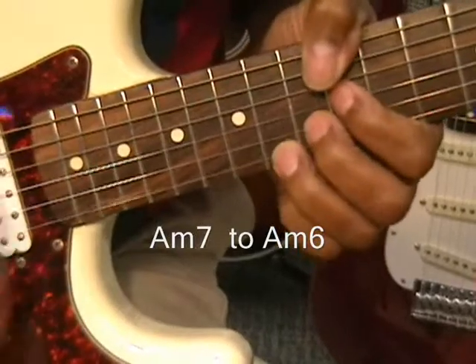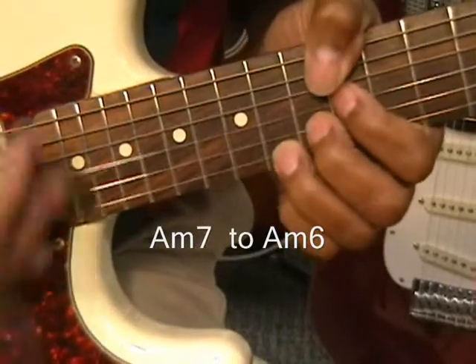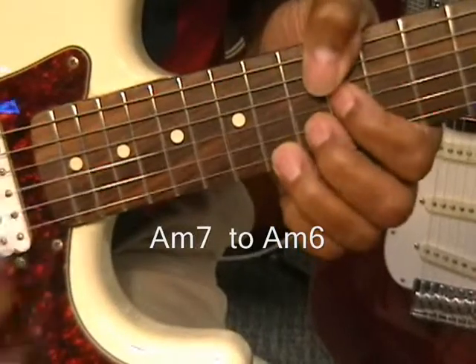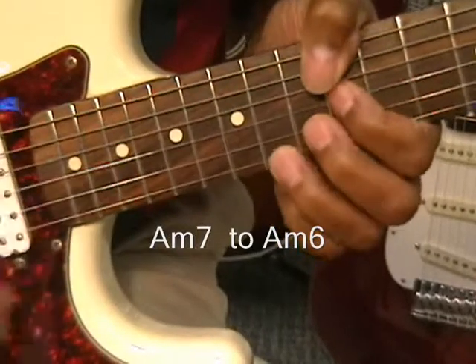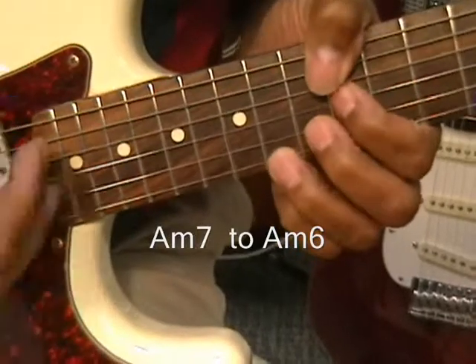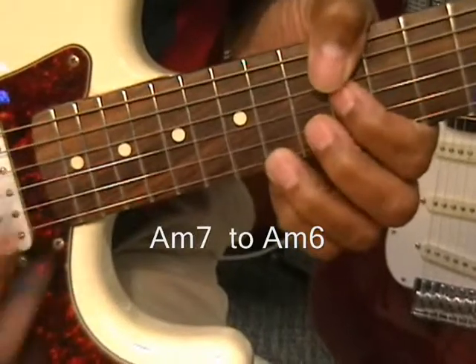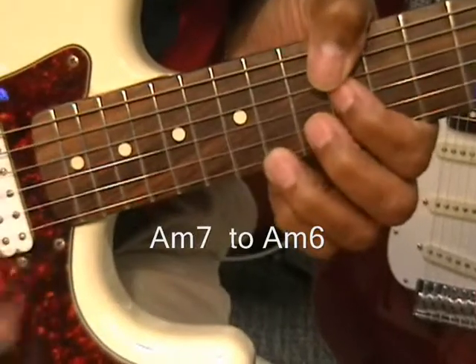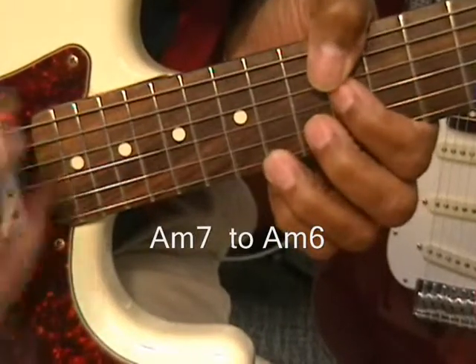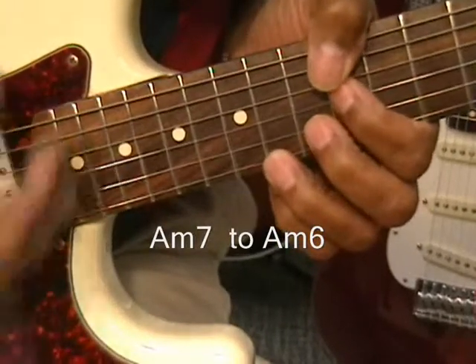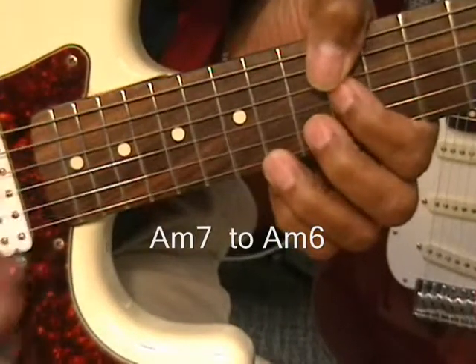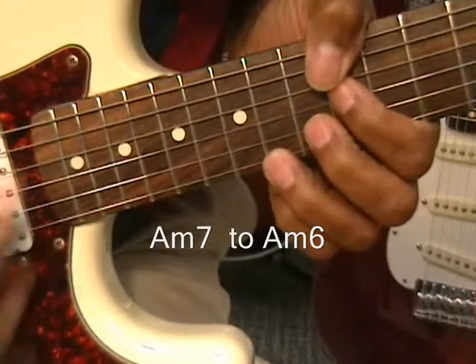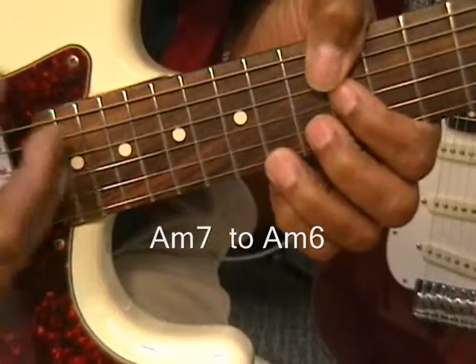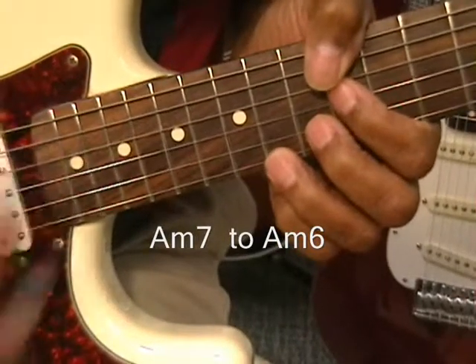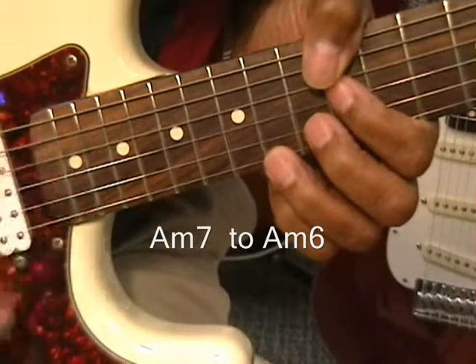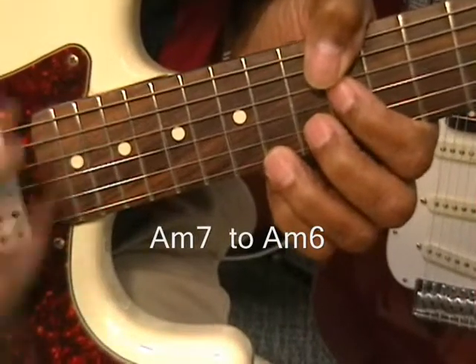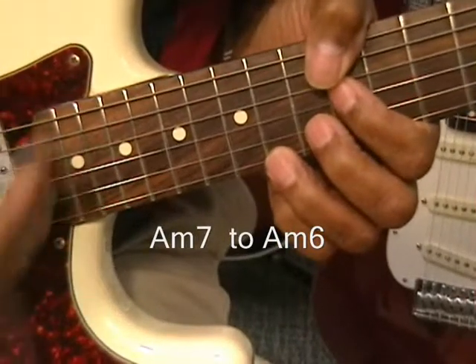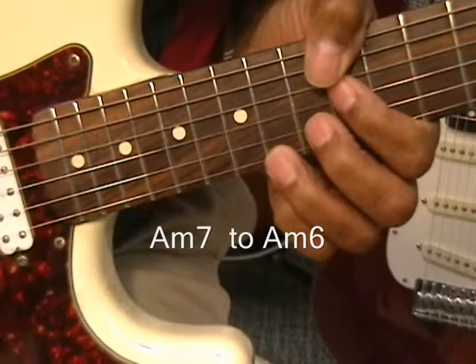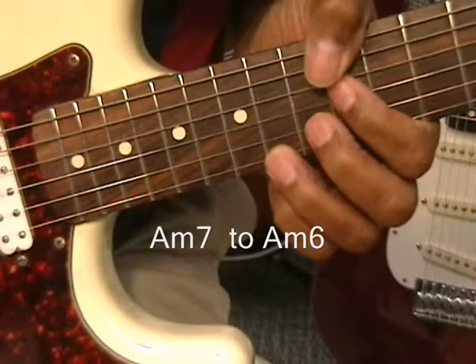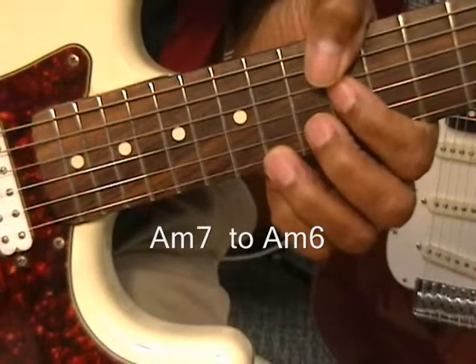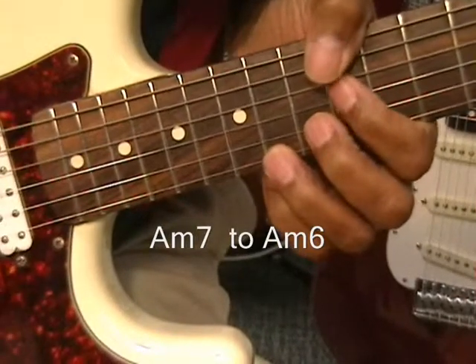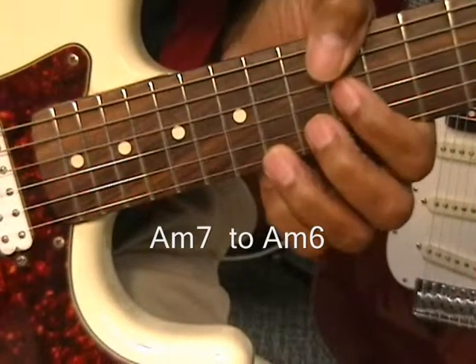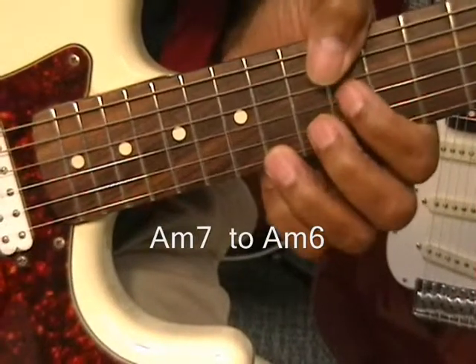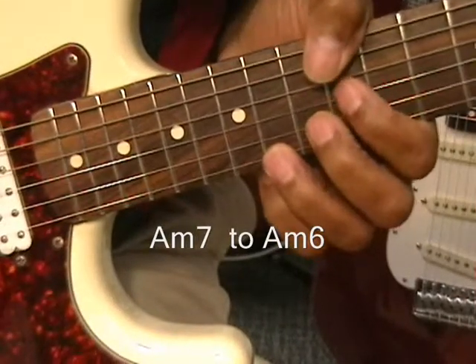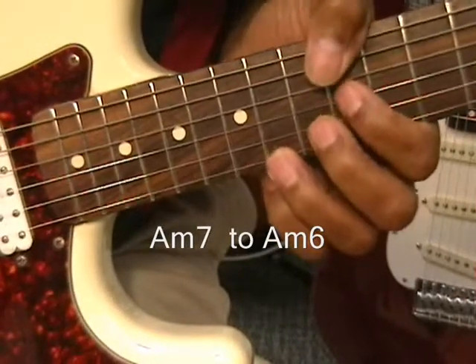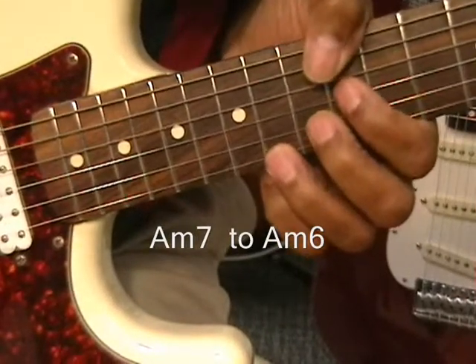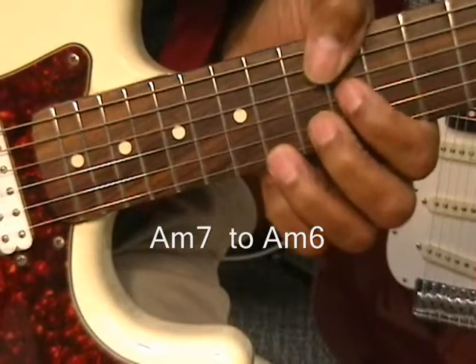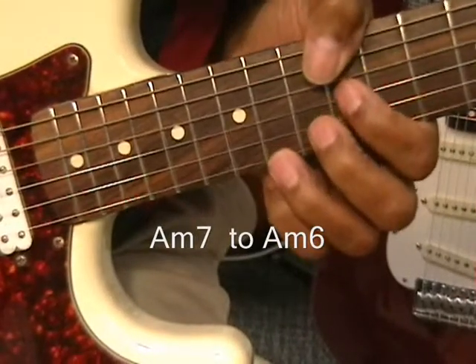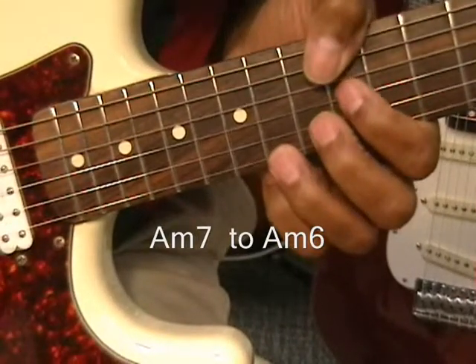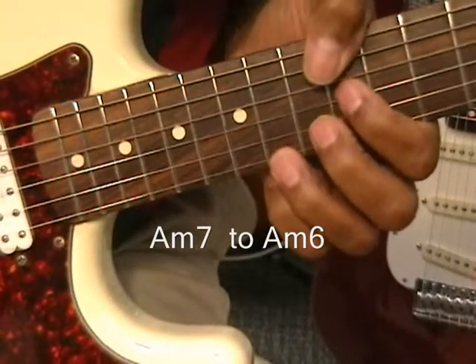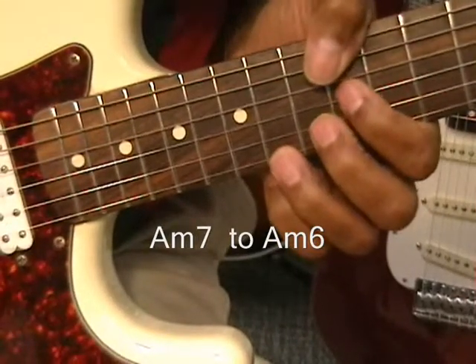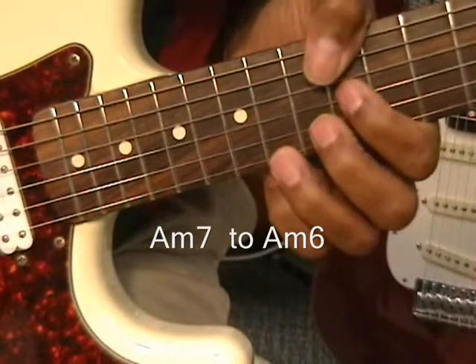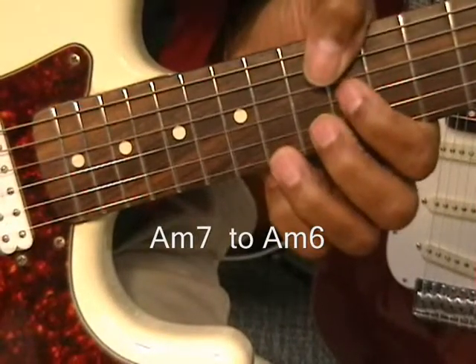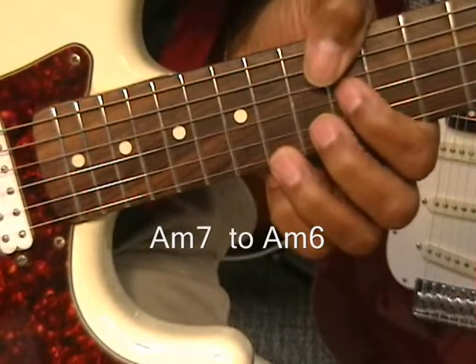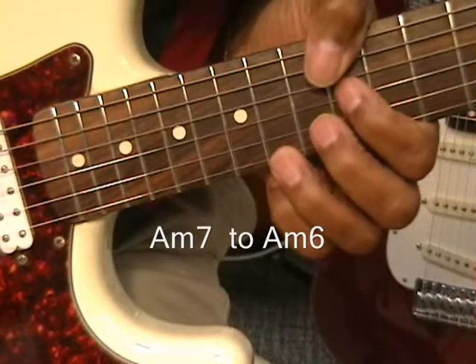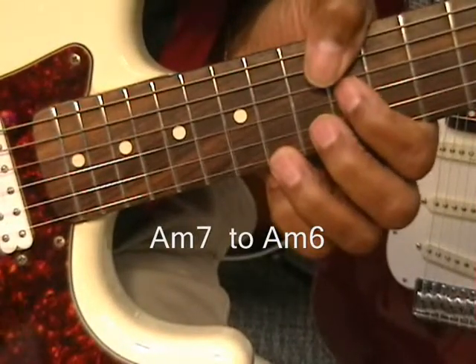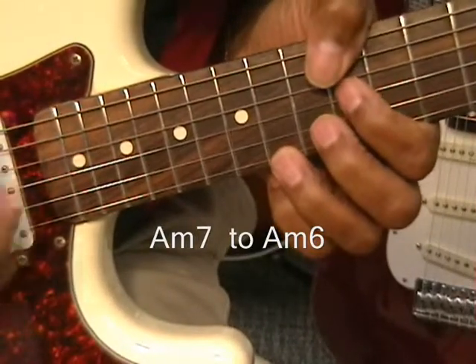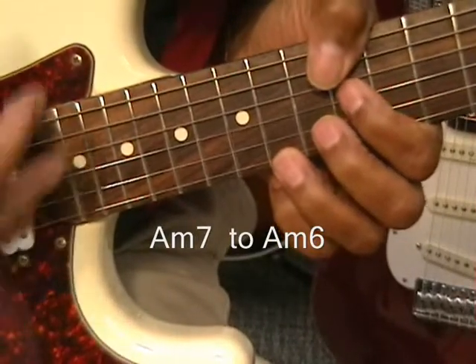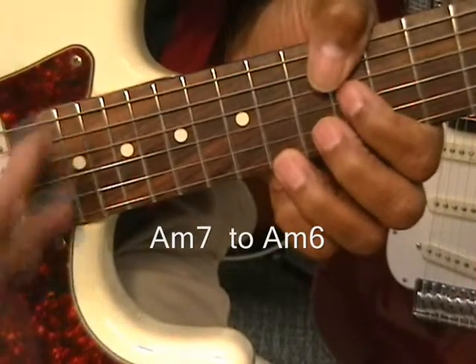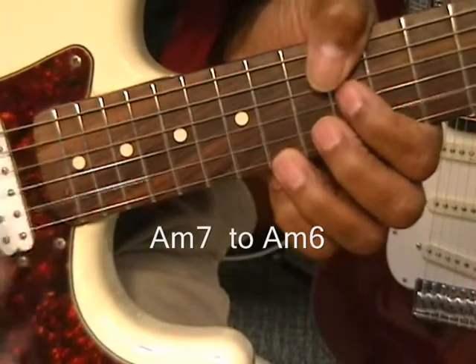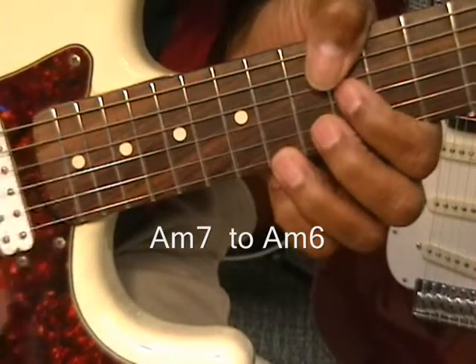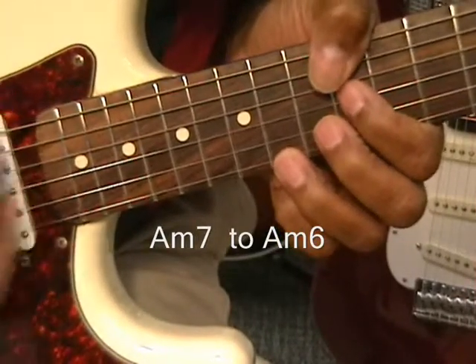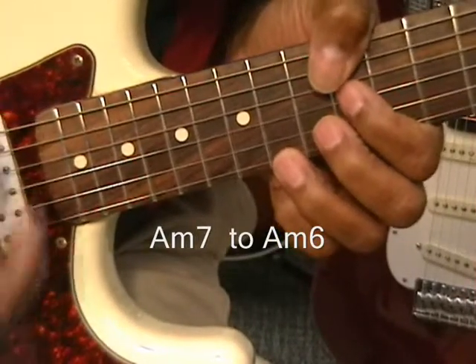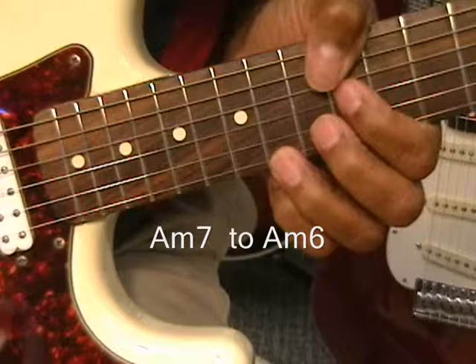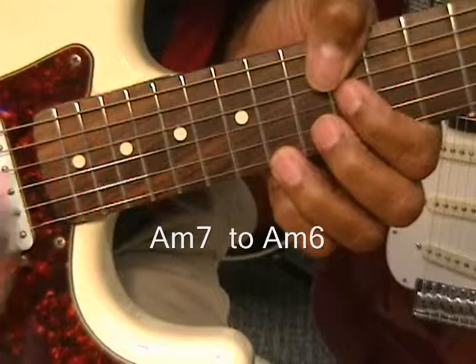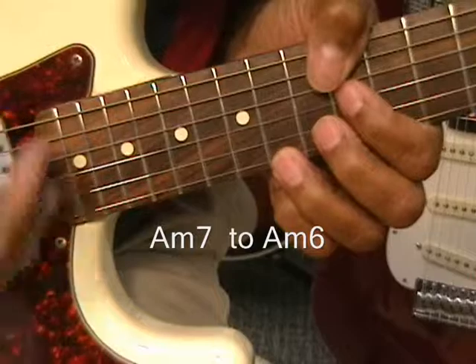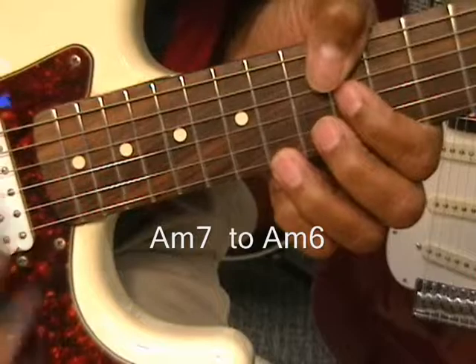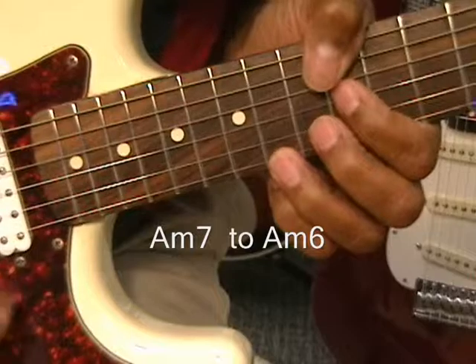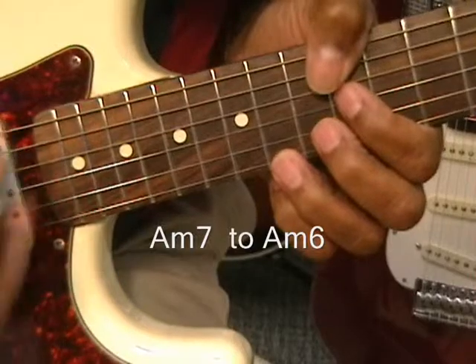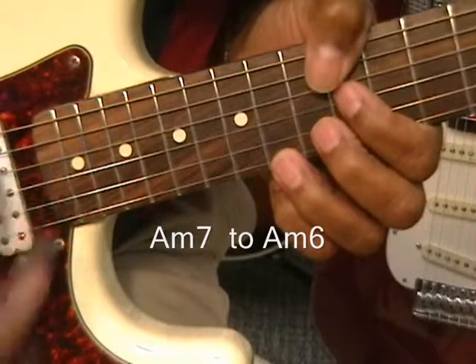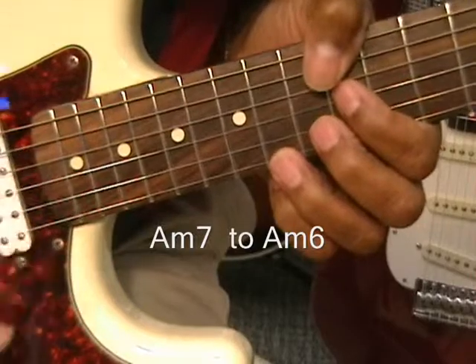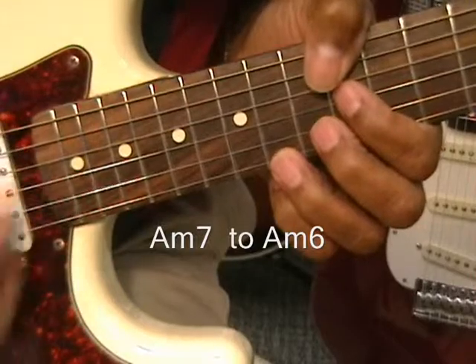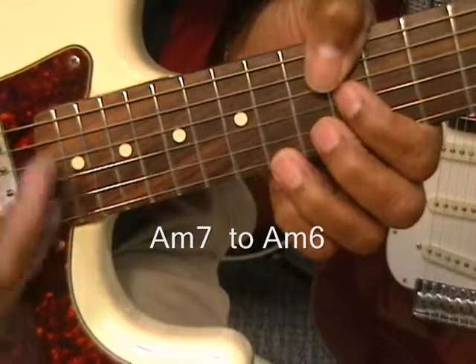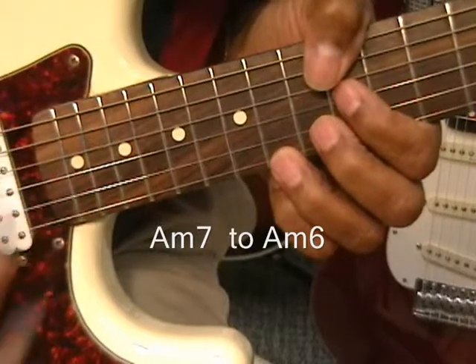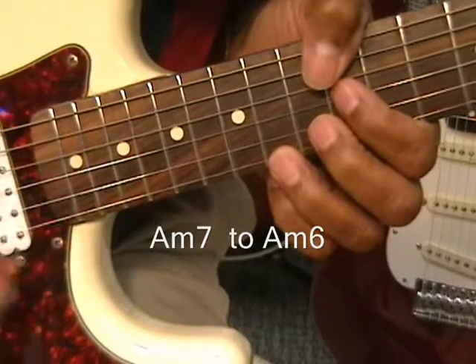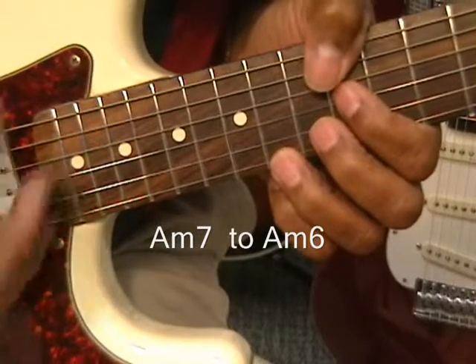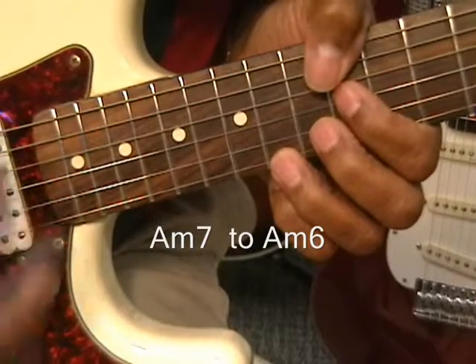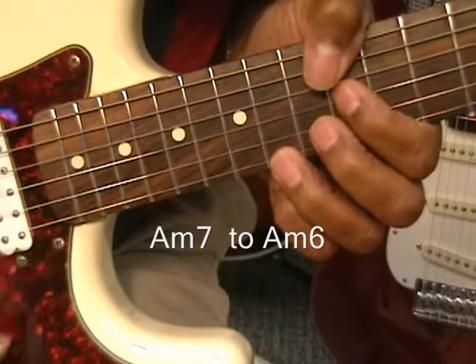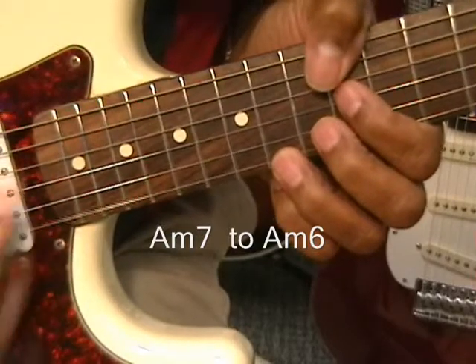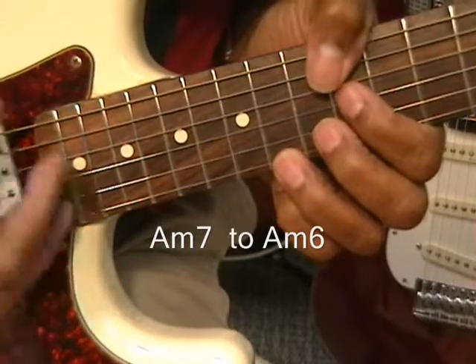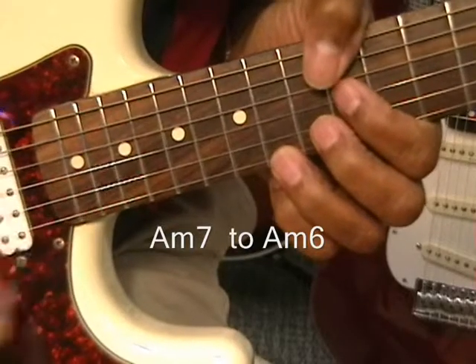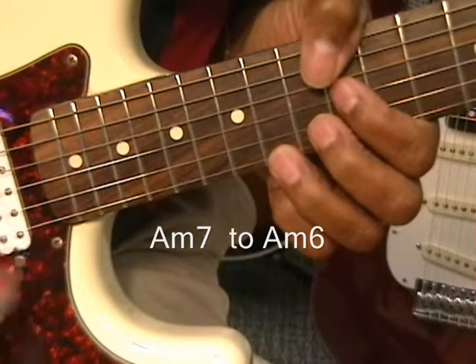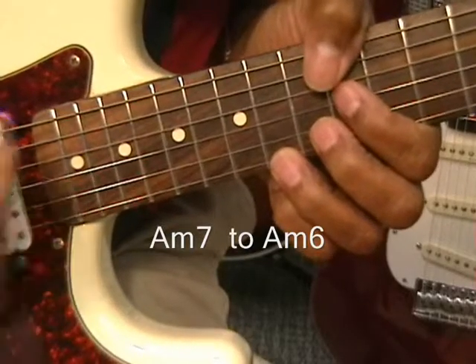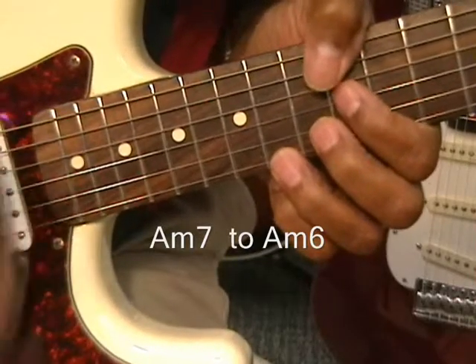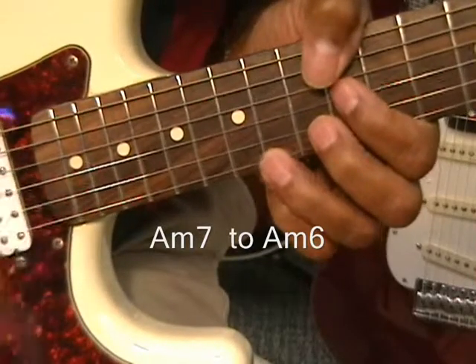Now, what I'm doing there is I'm muting the strings. I'm barely touching the strings, and I'm getting this muting effect.